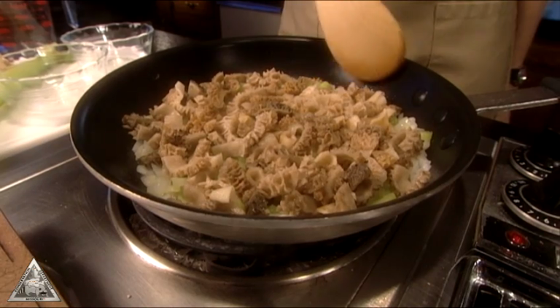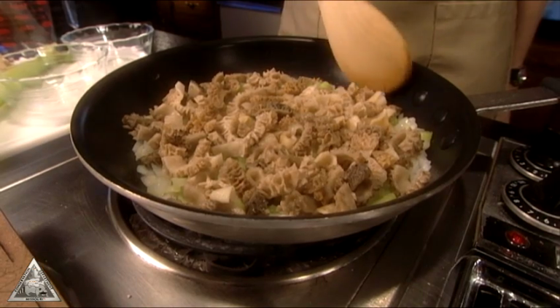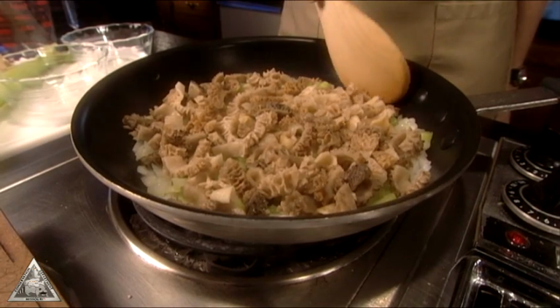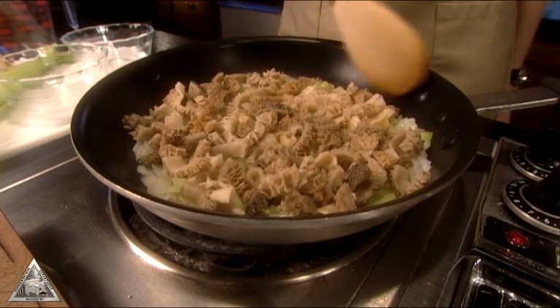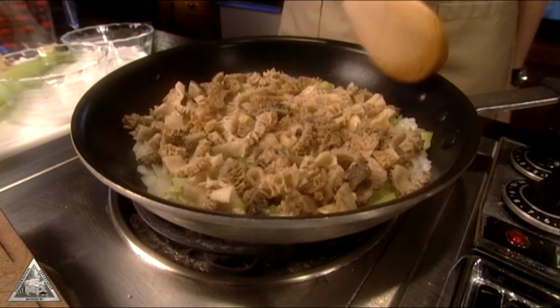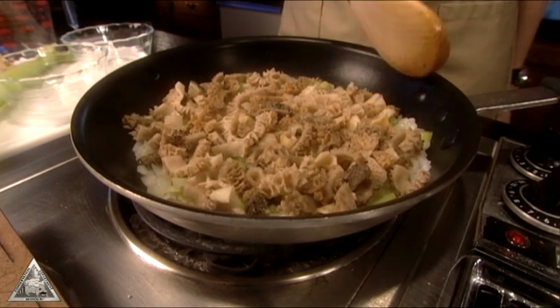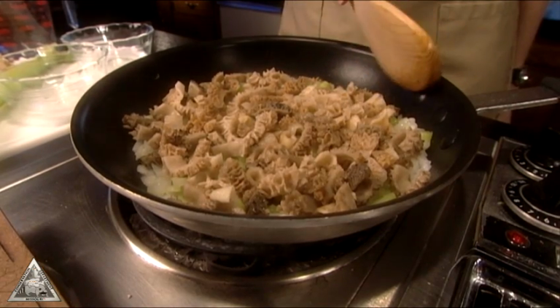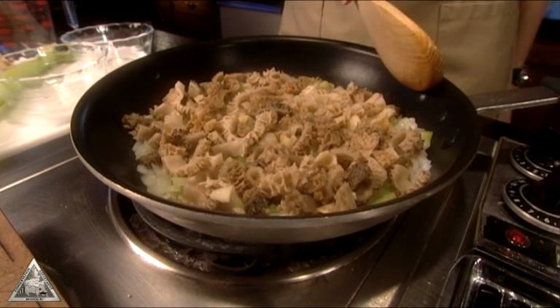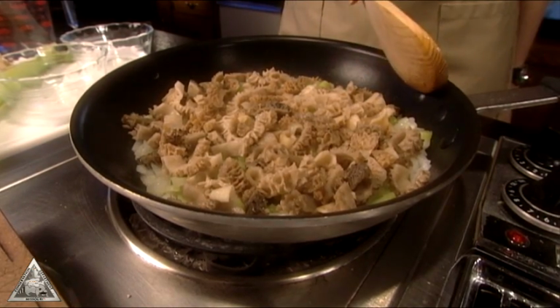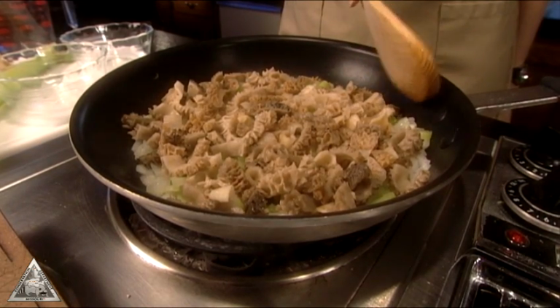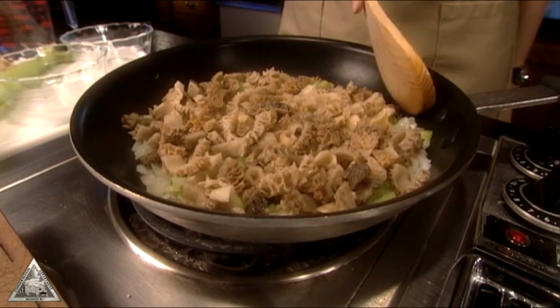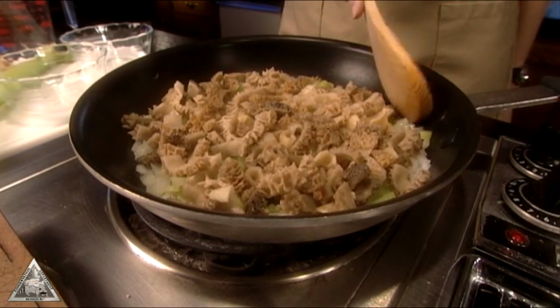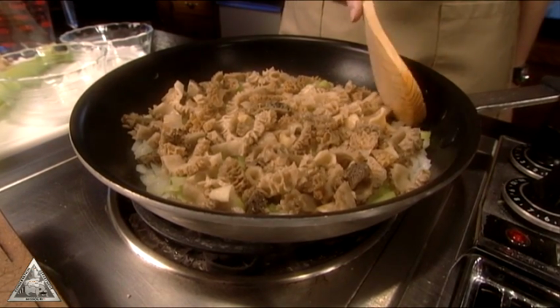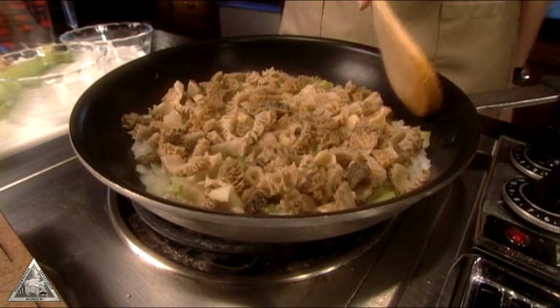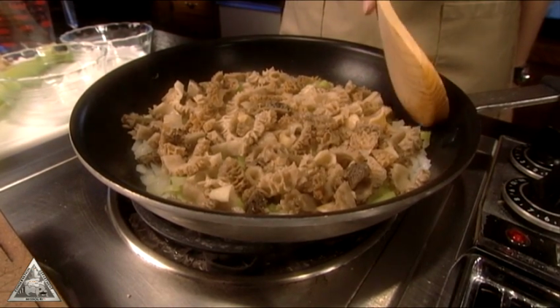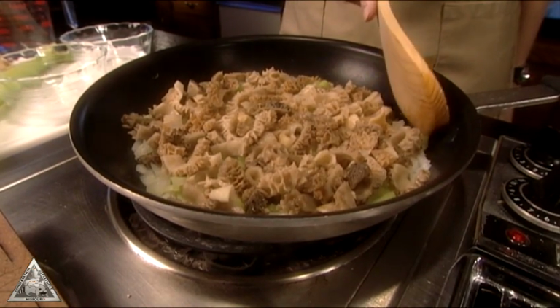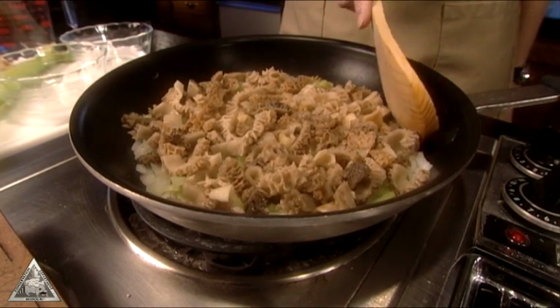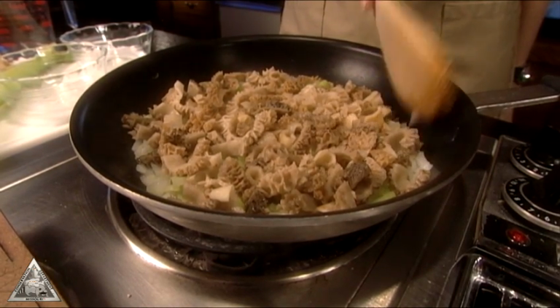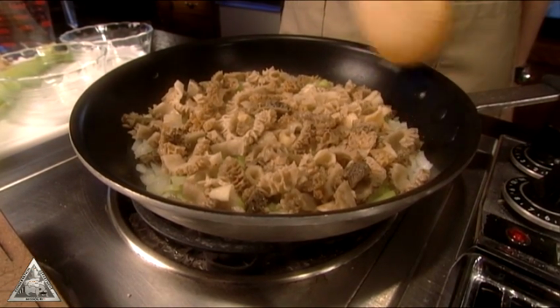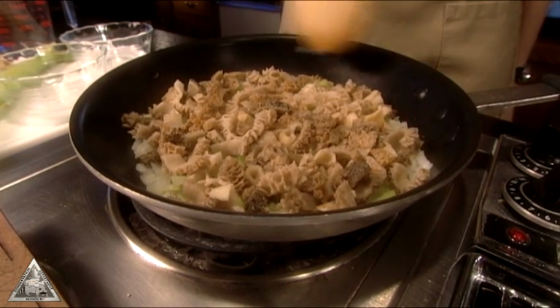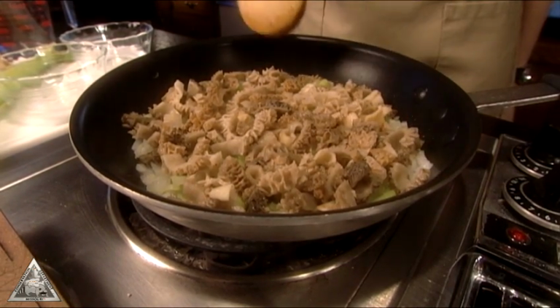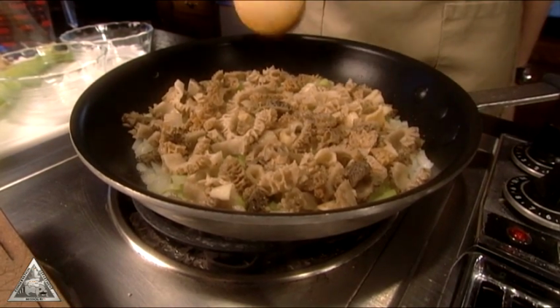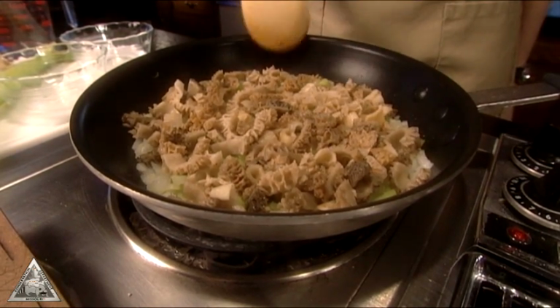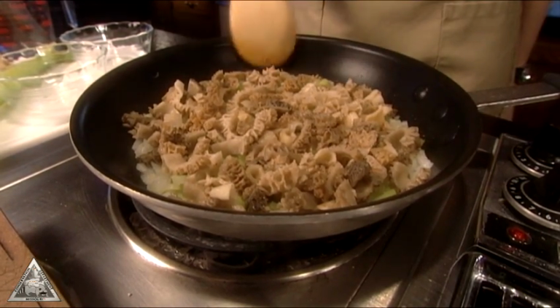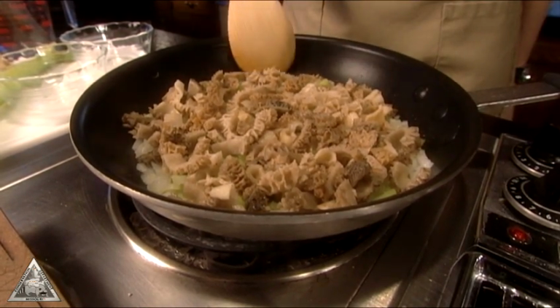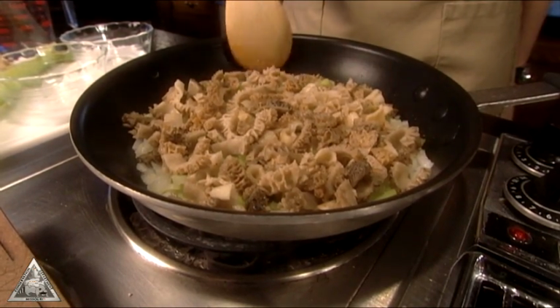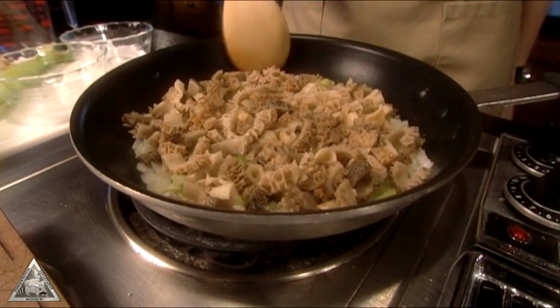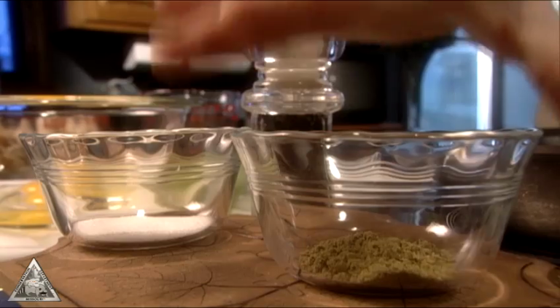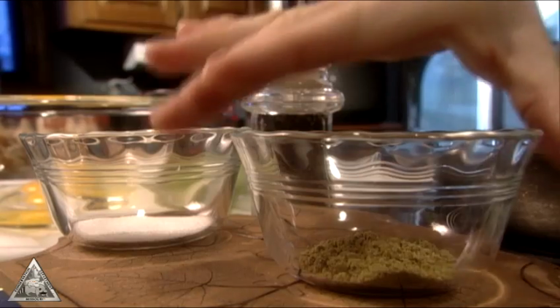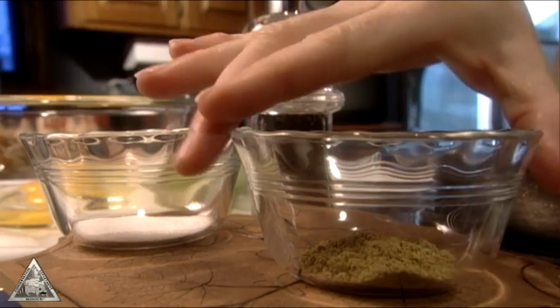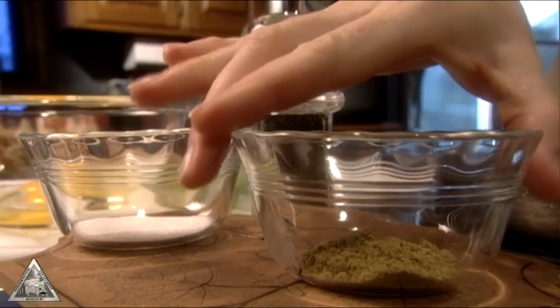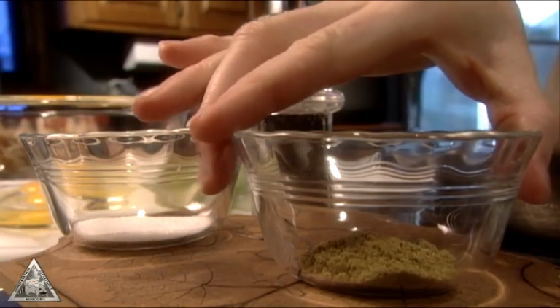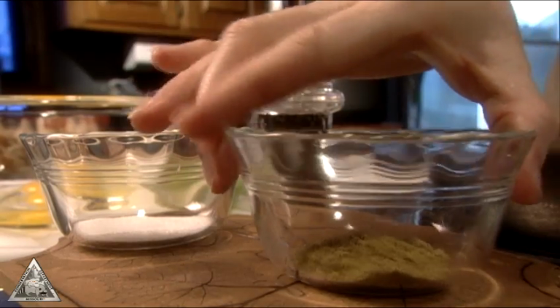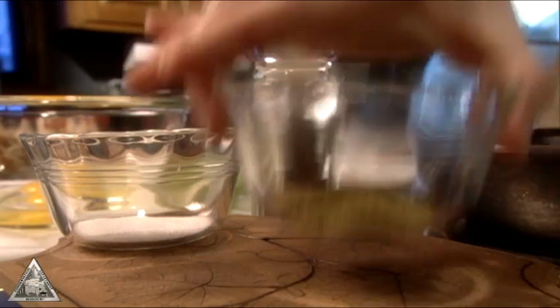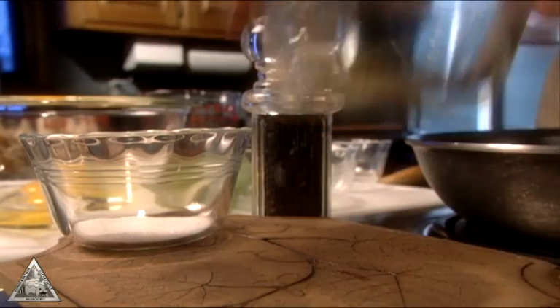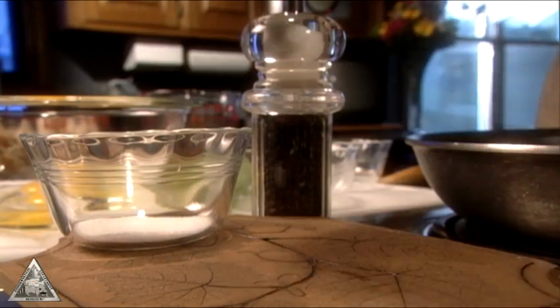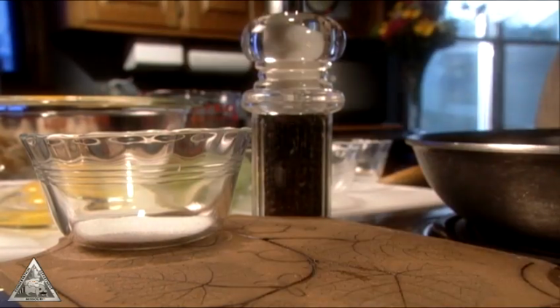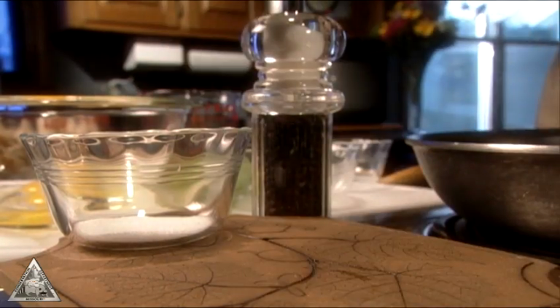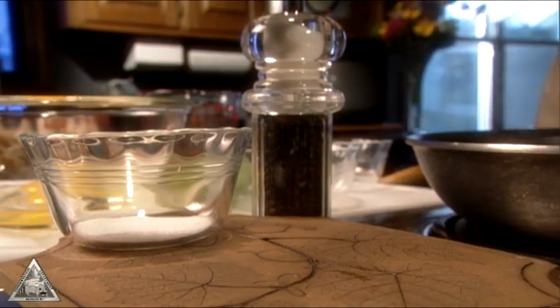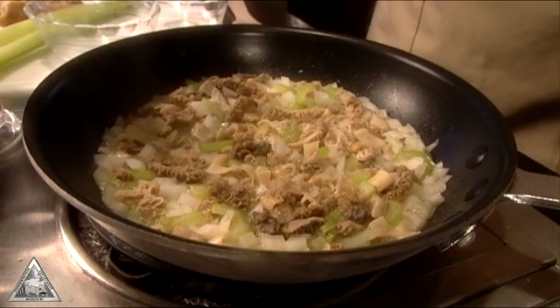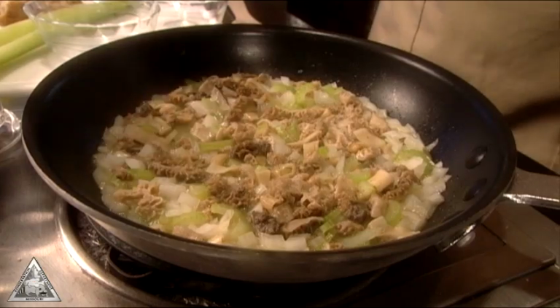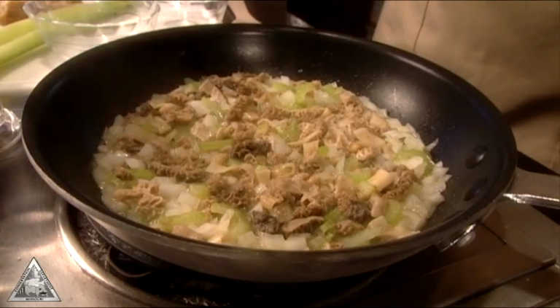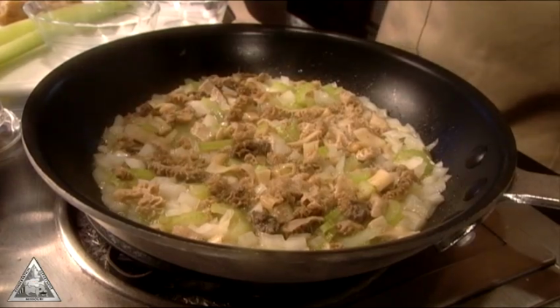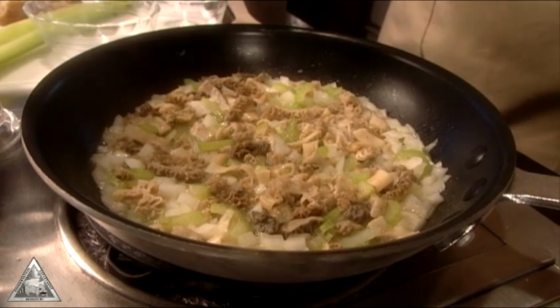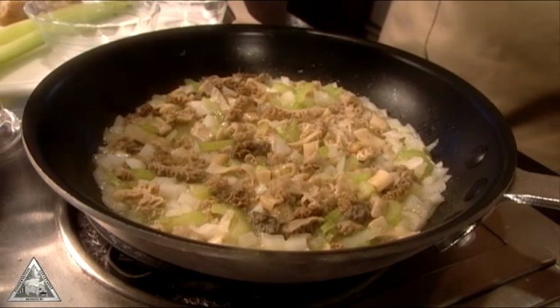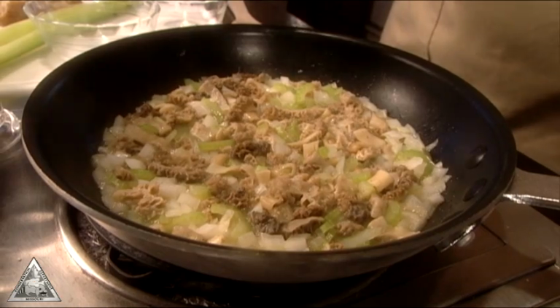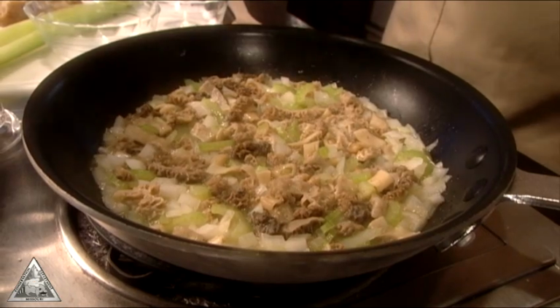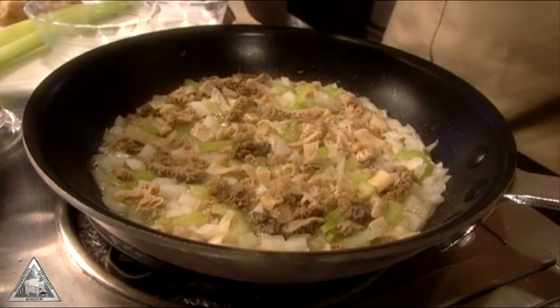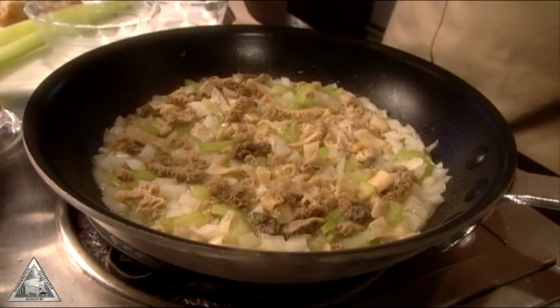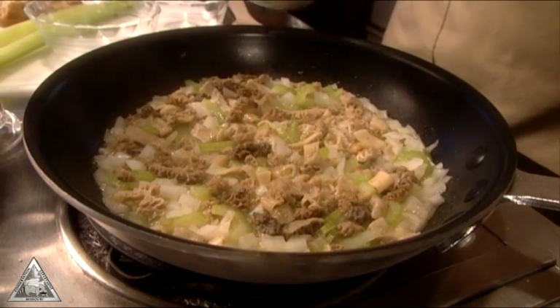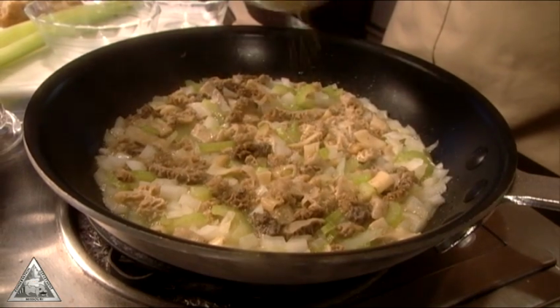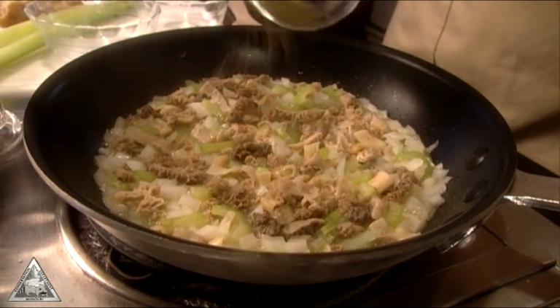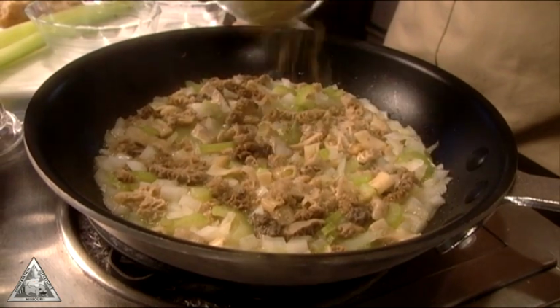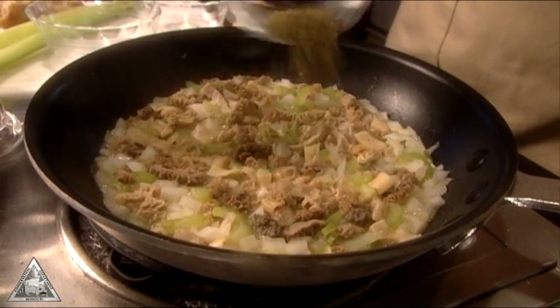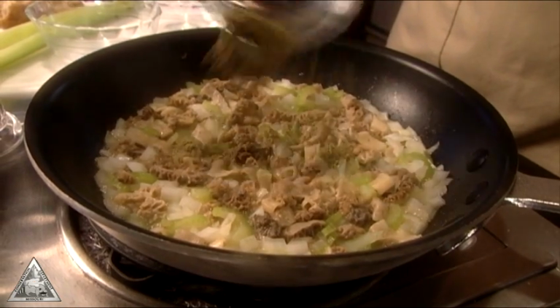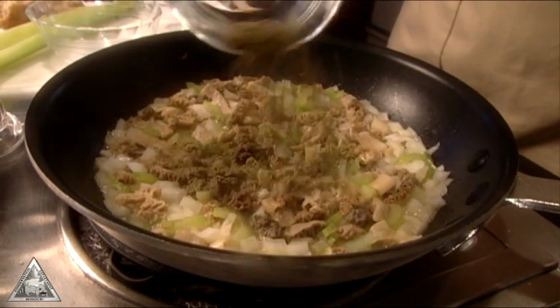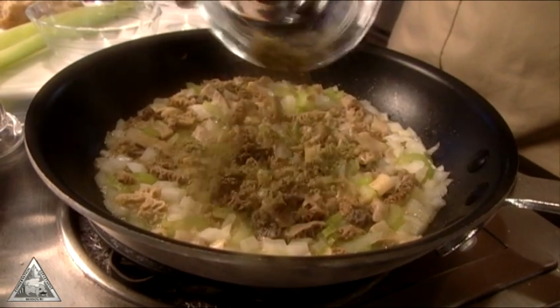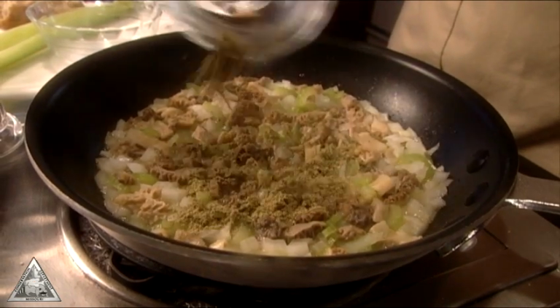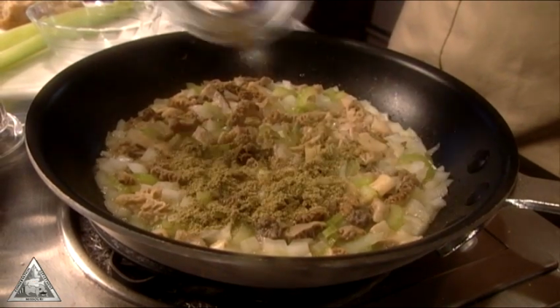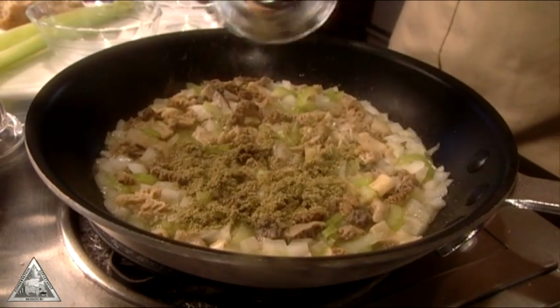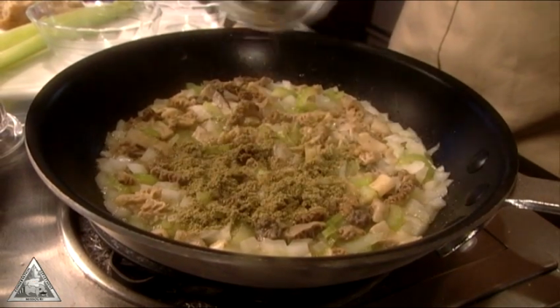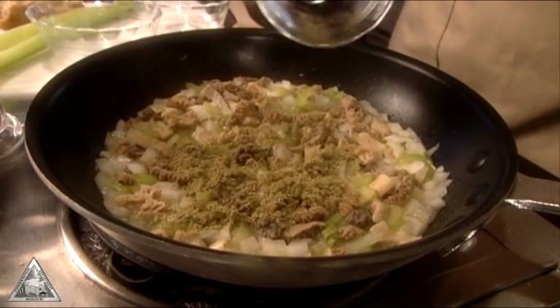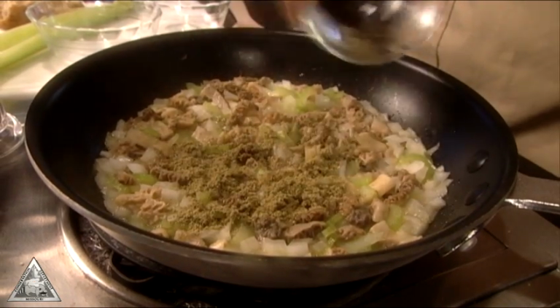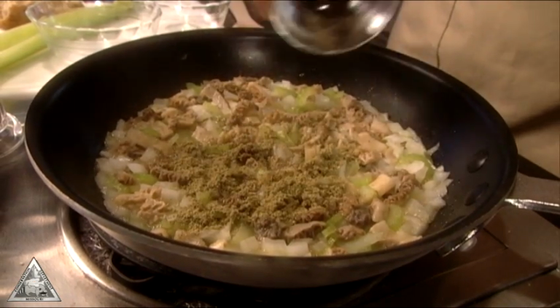Sauté onion, celery, and mushrooms in butter. Add sage, then salt and pepper to taste.